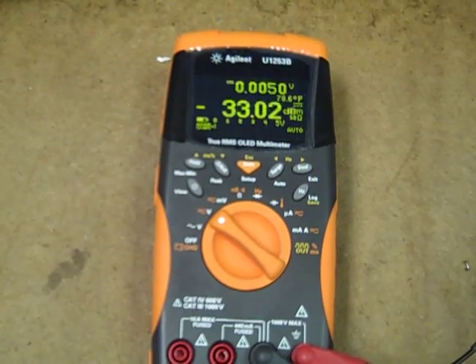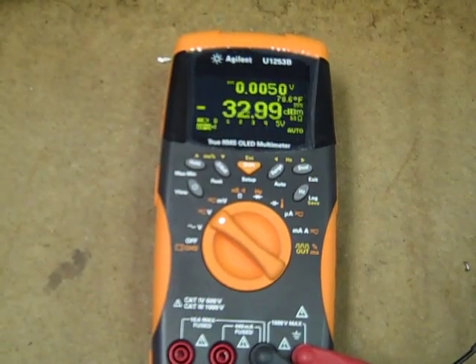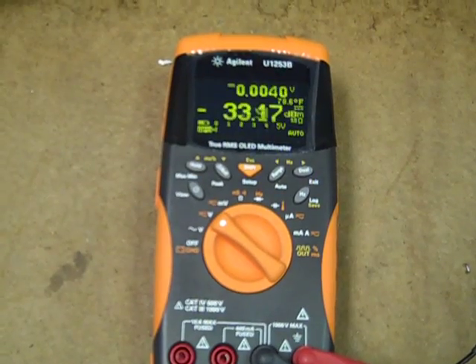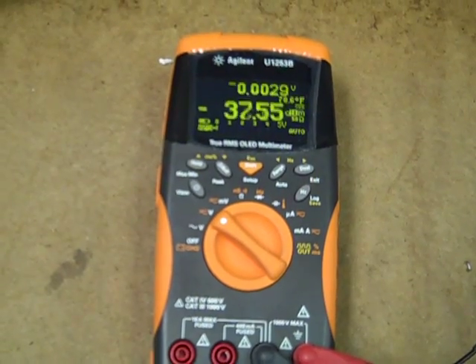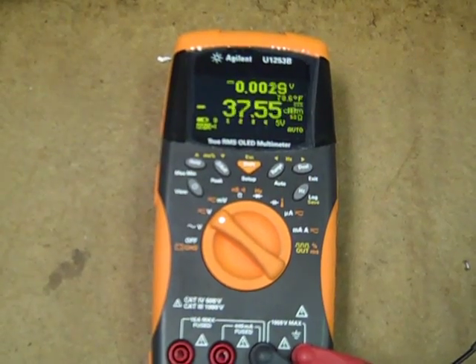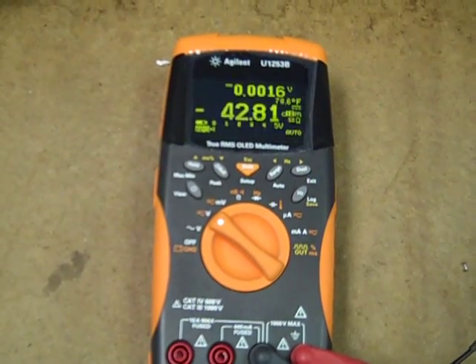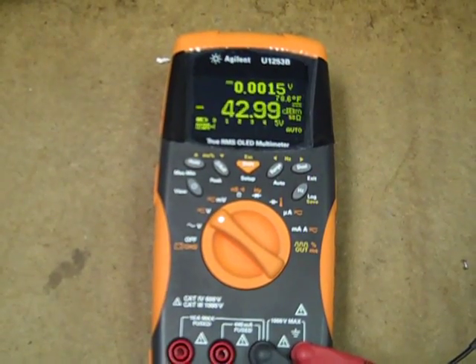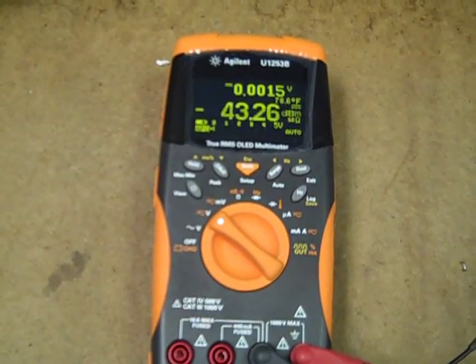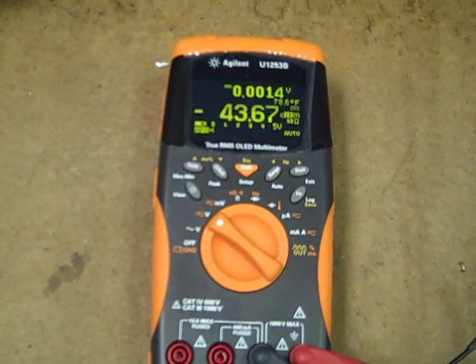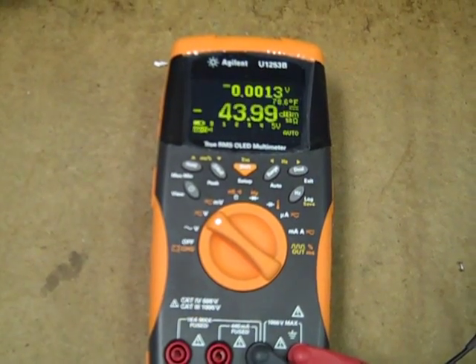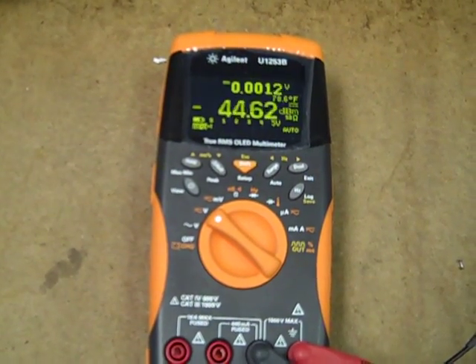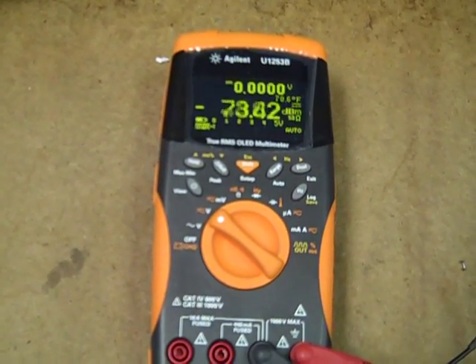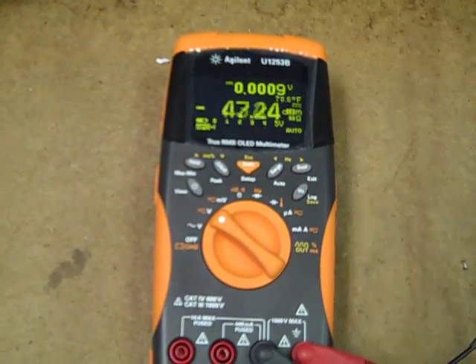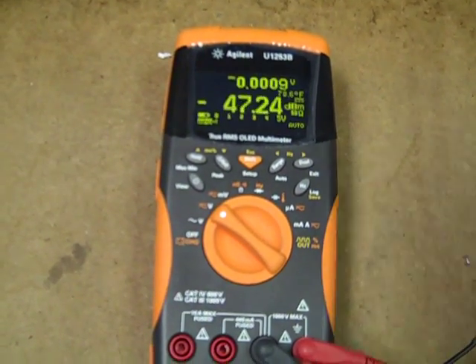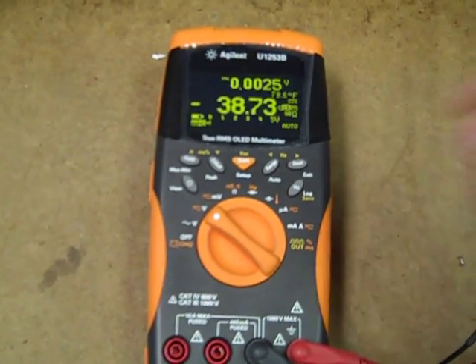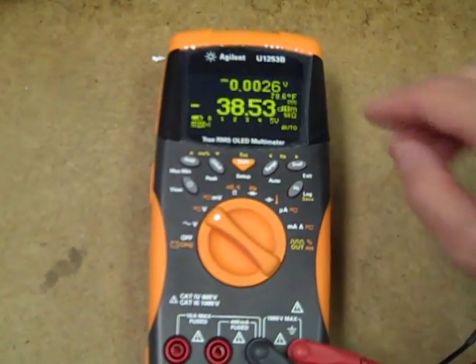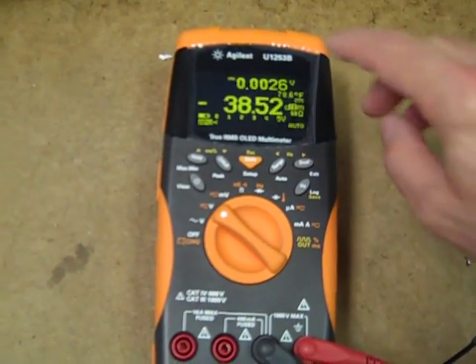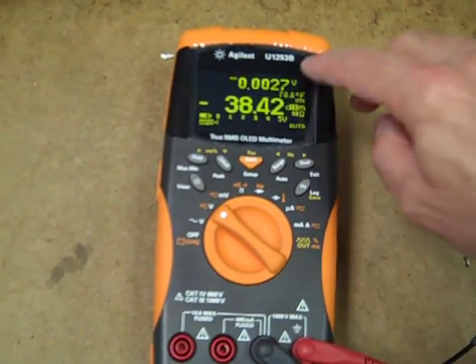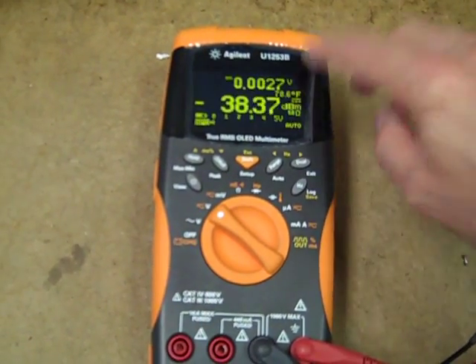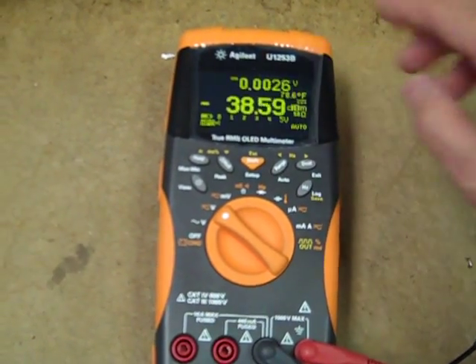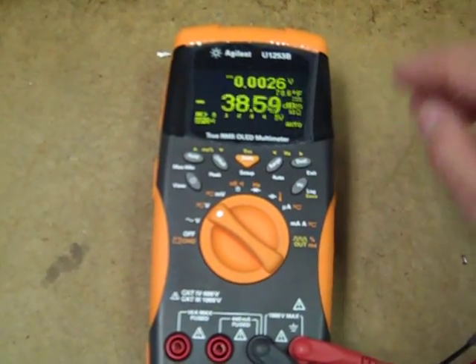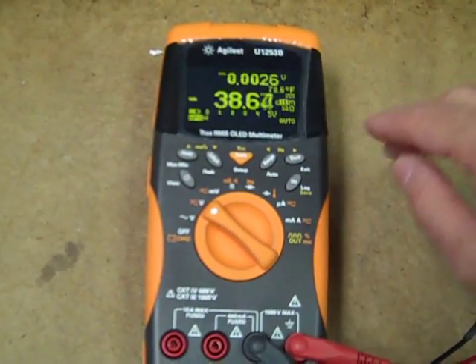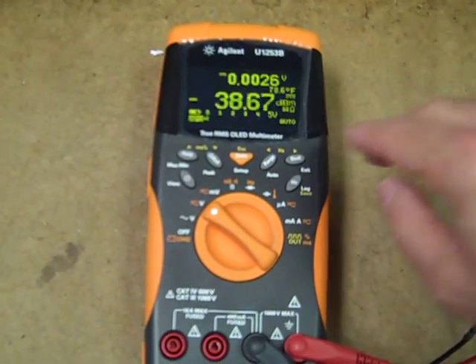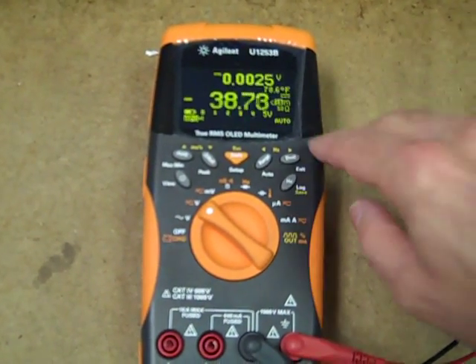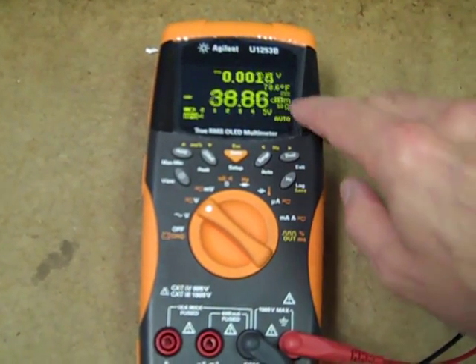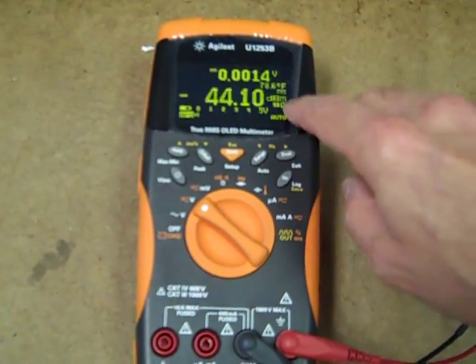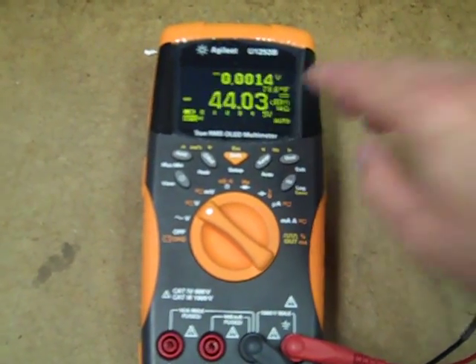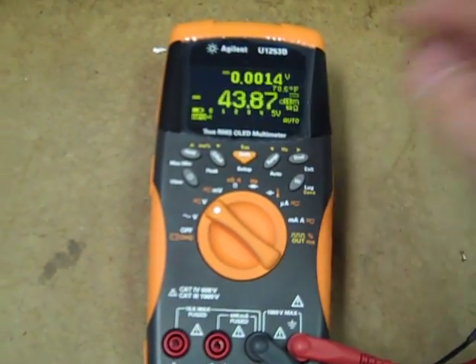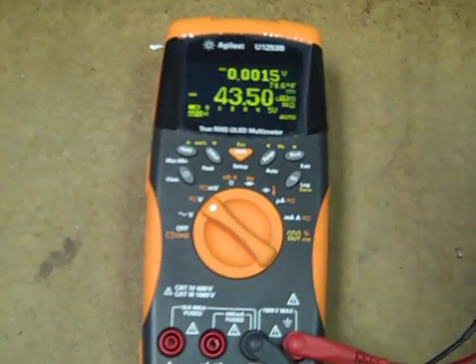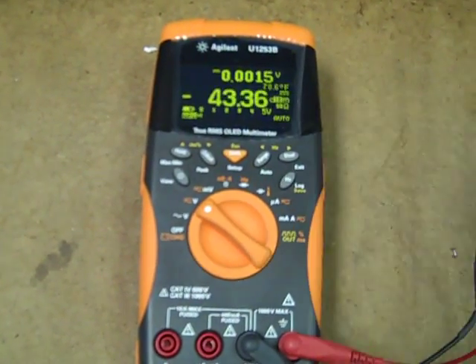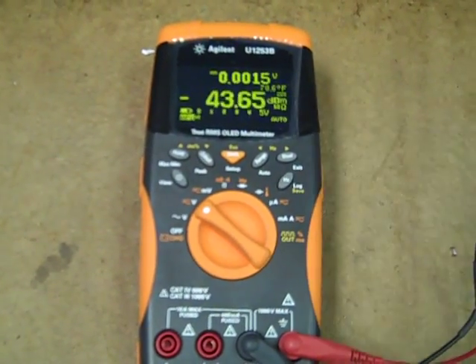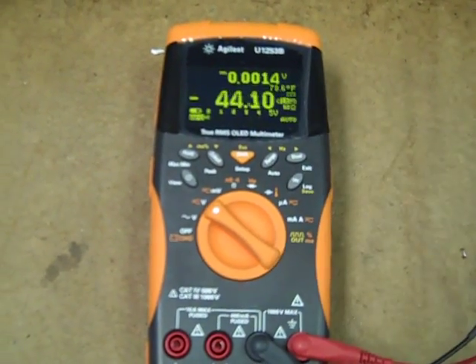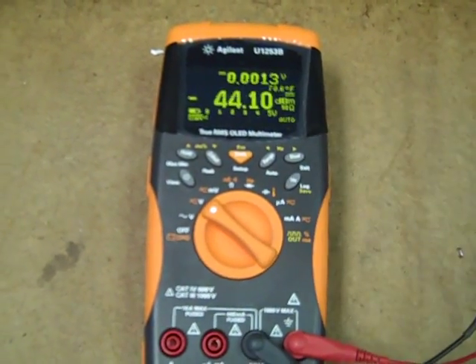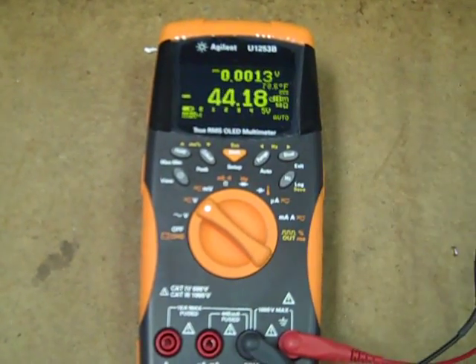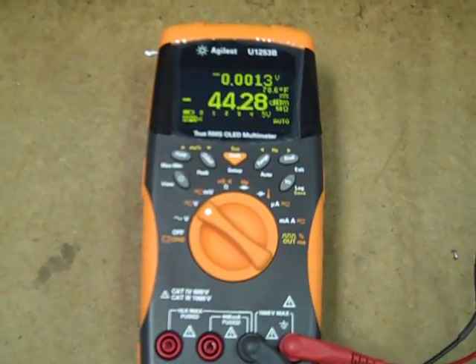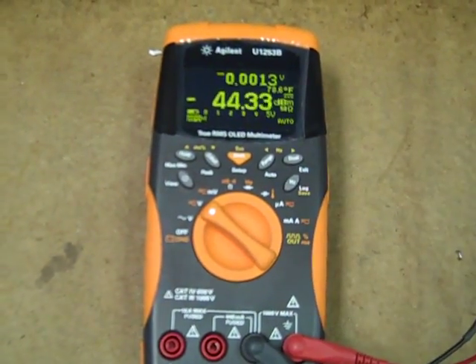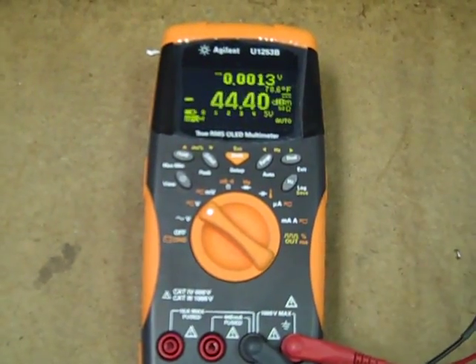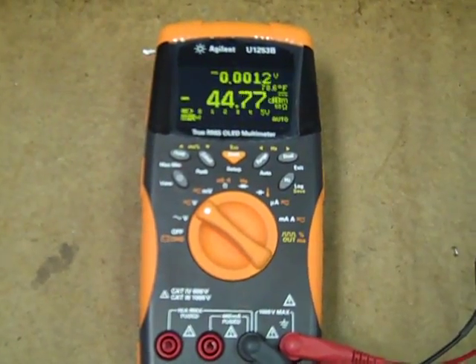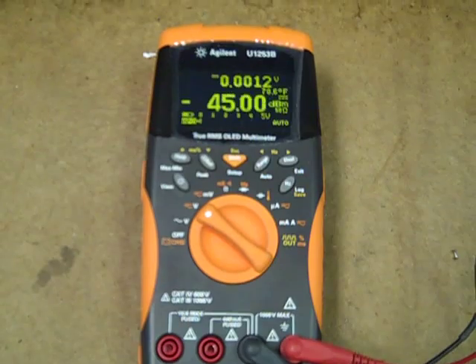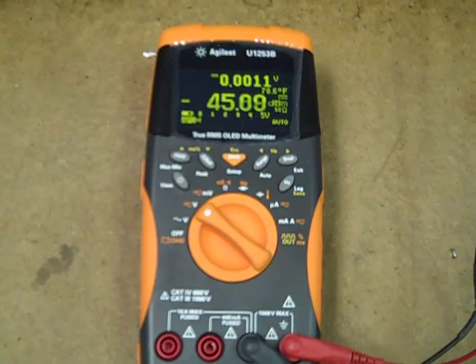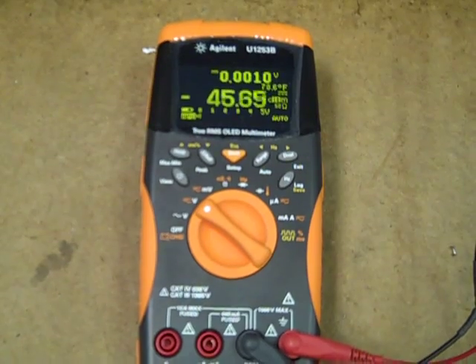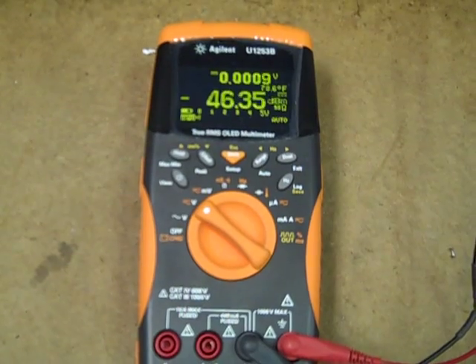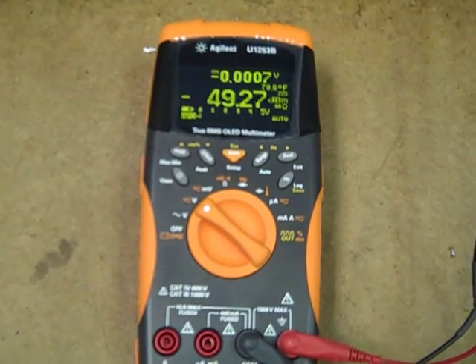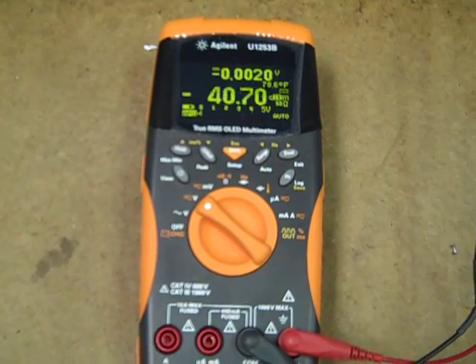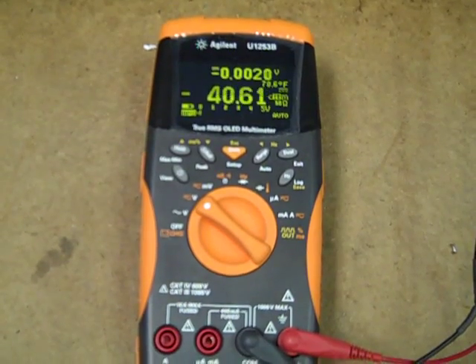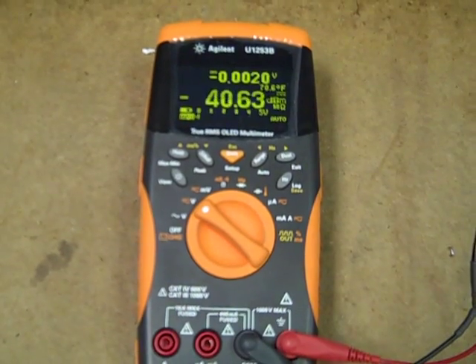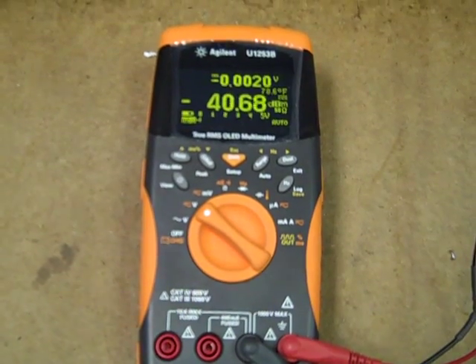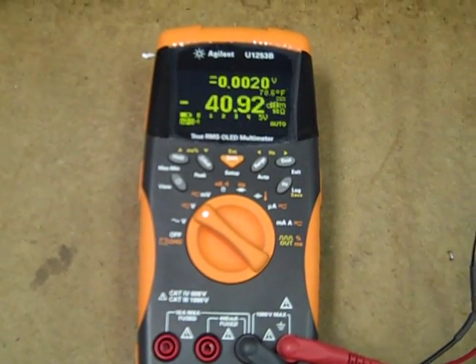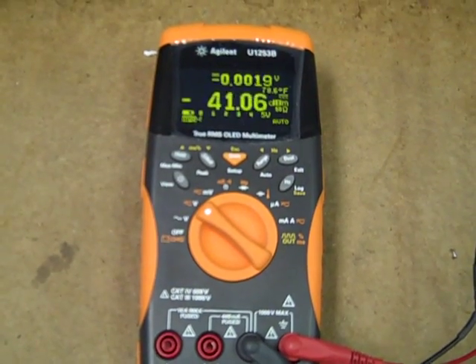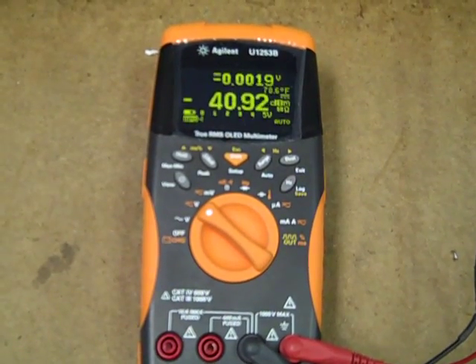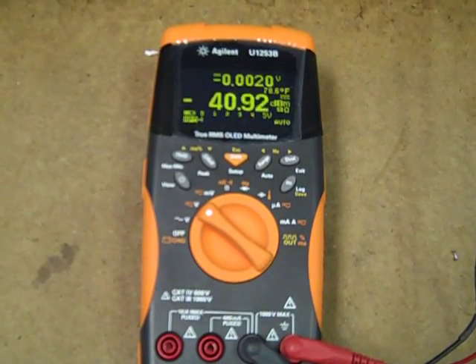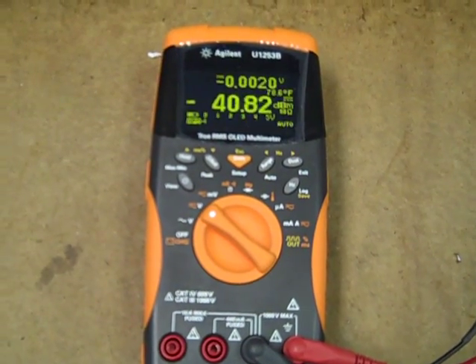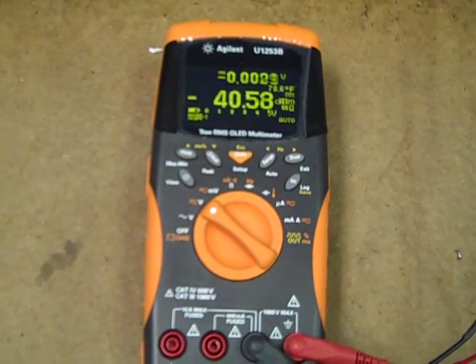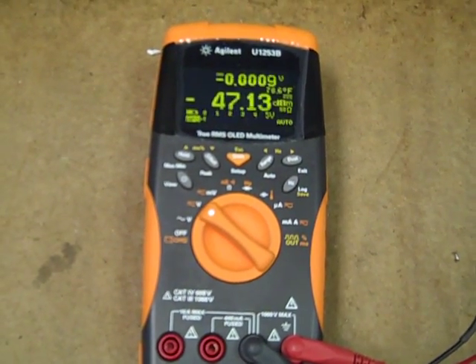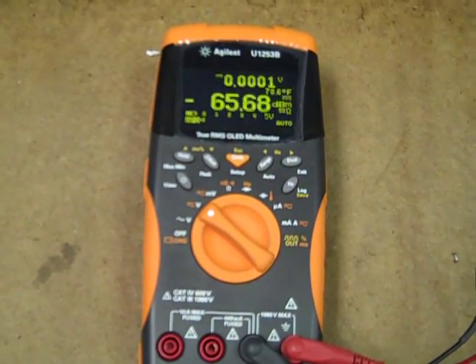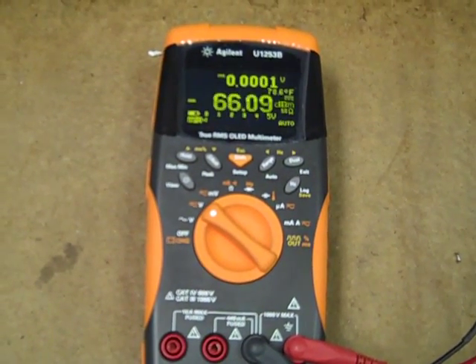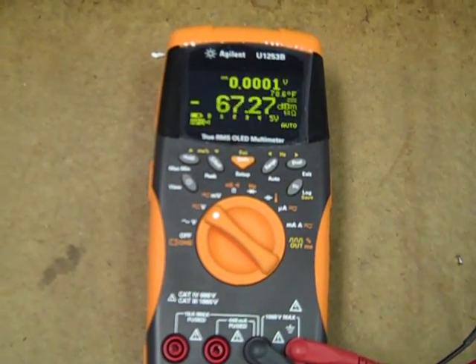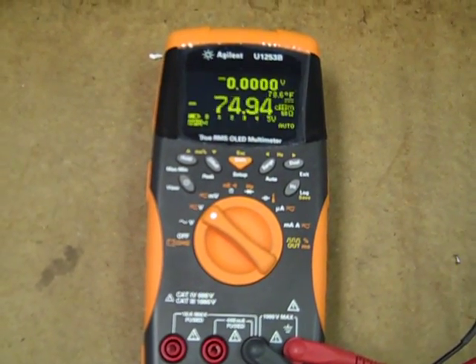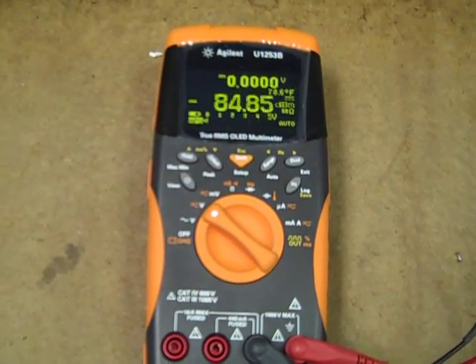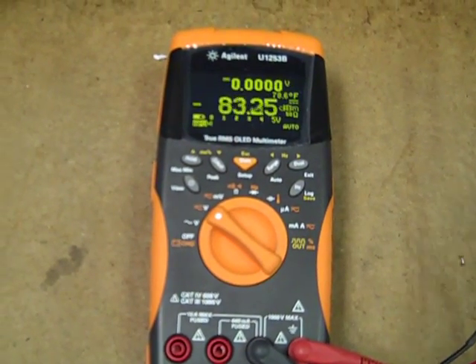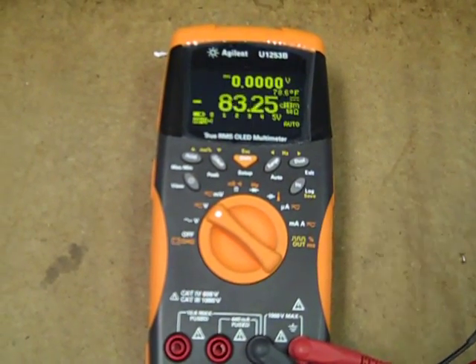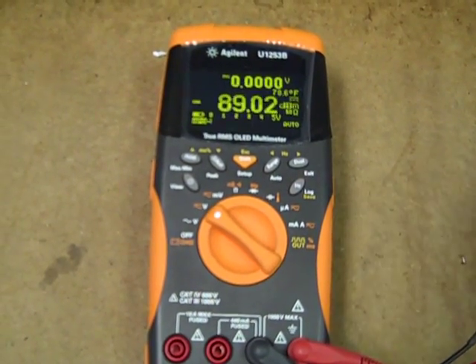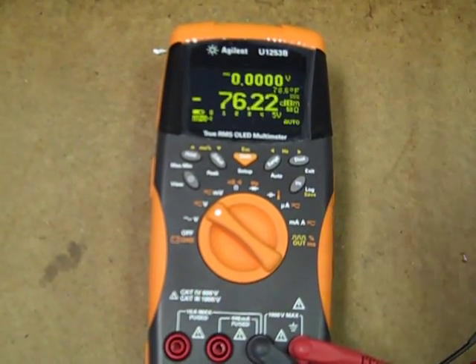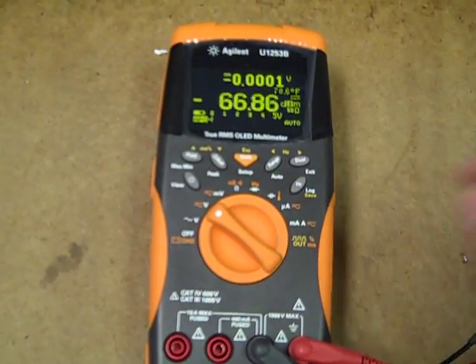Now we show DC on the secondary display and a dB display on the main display — no voltage alert.